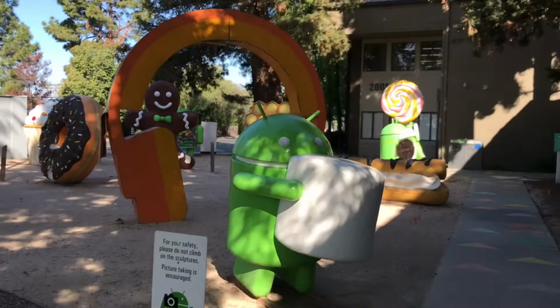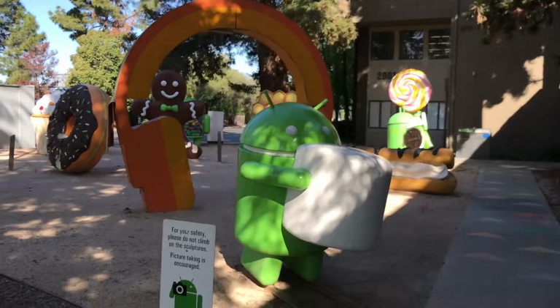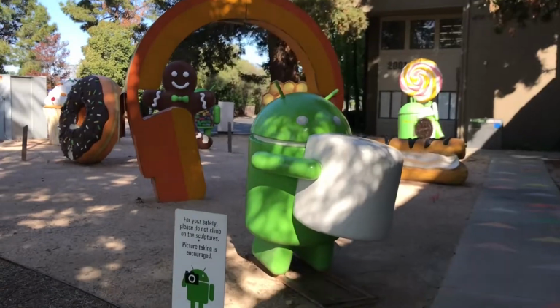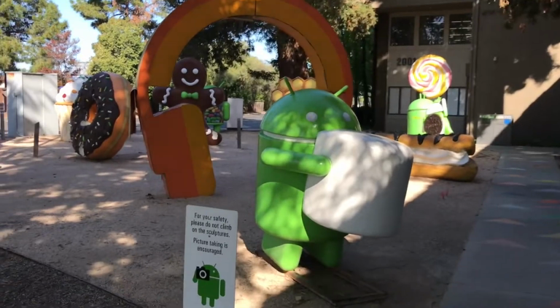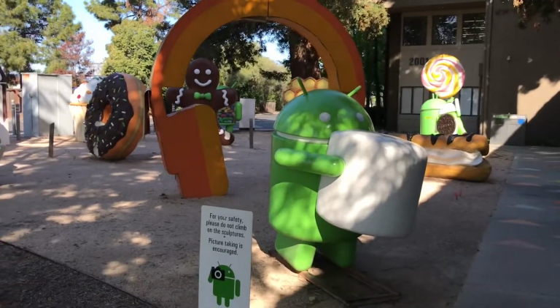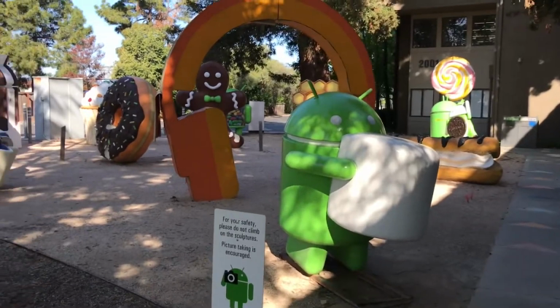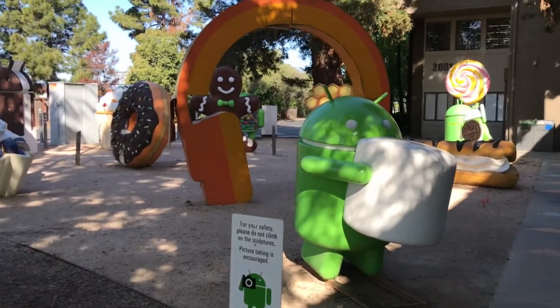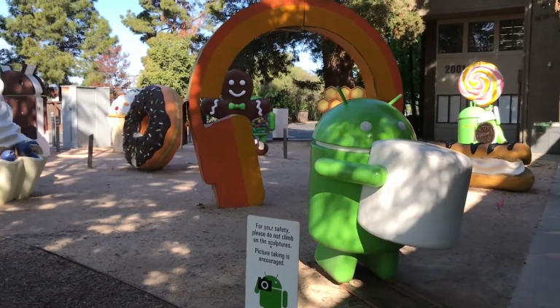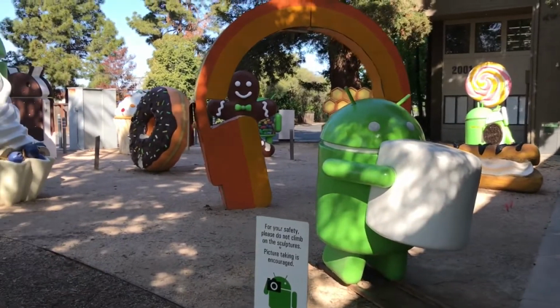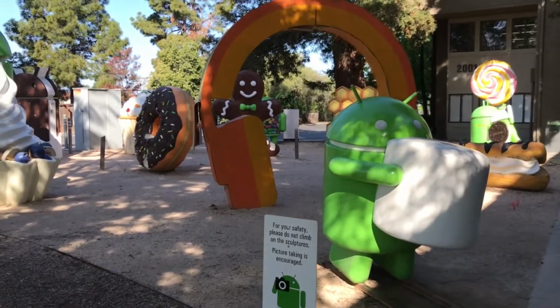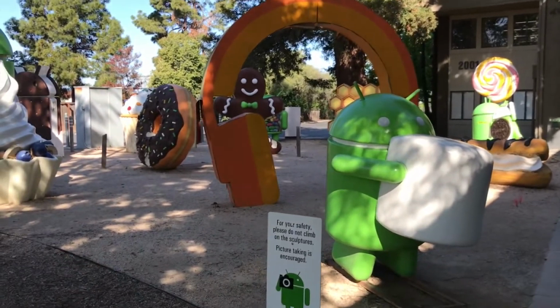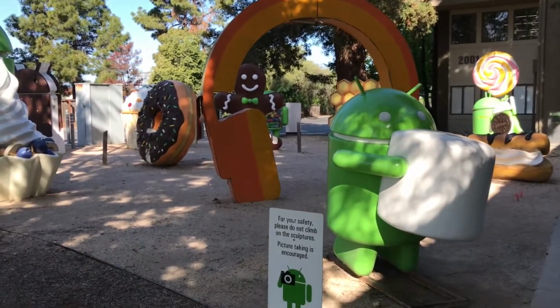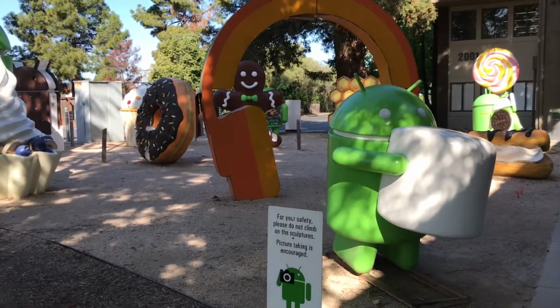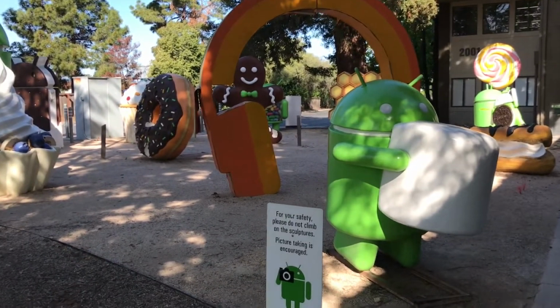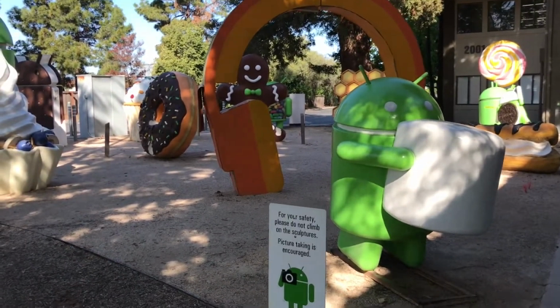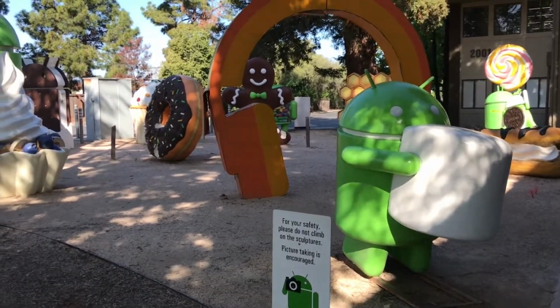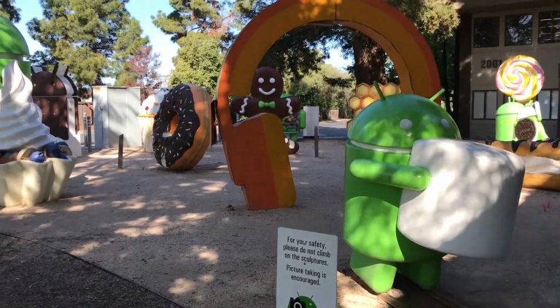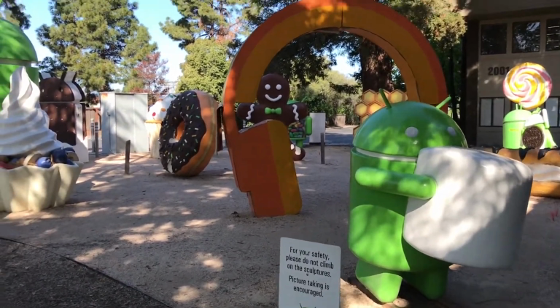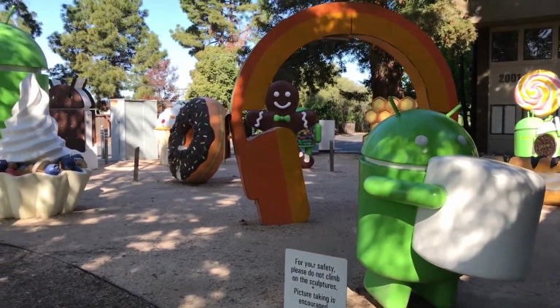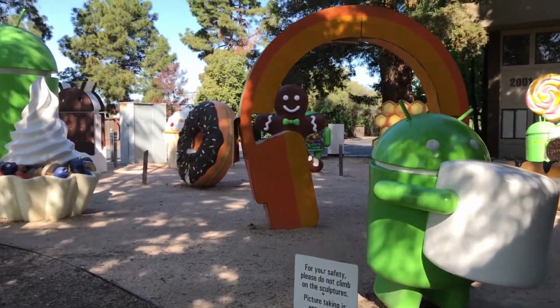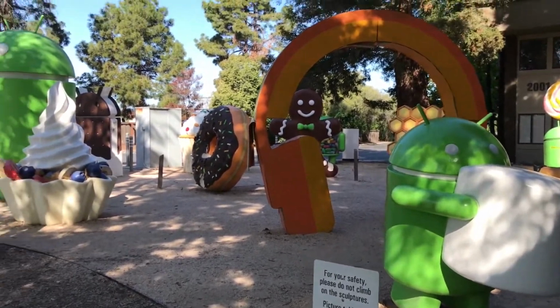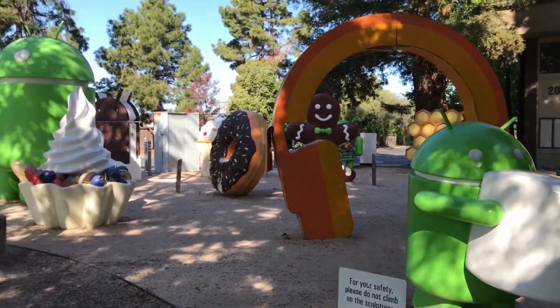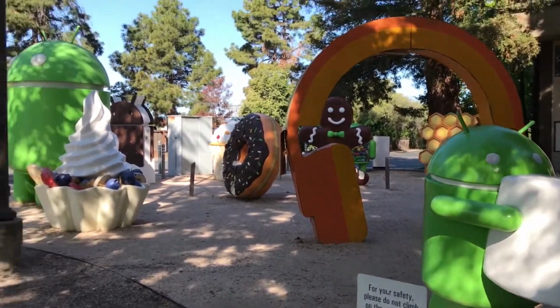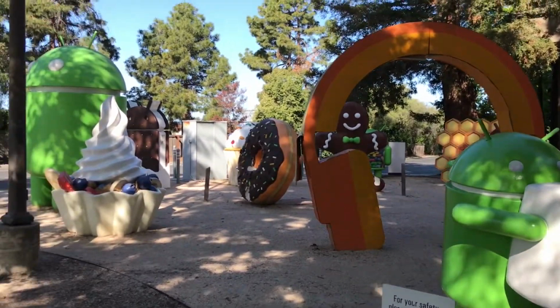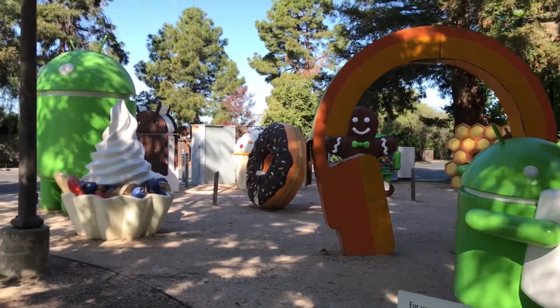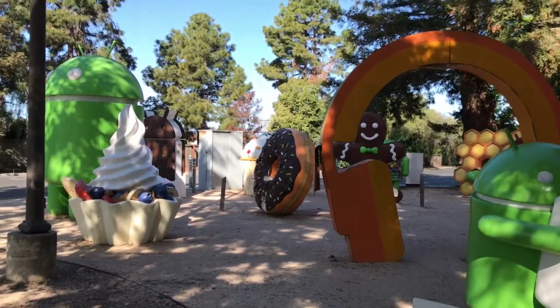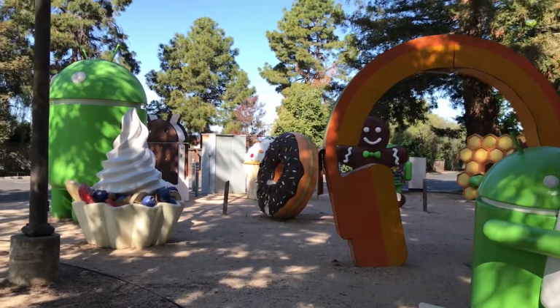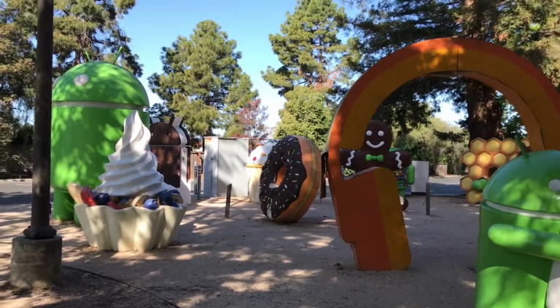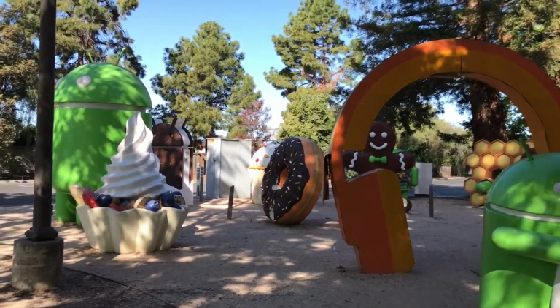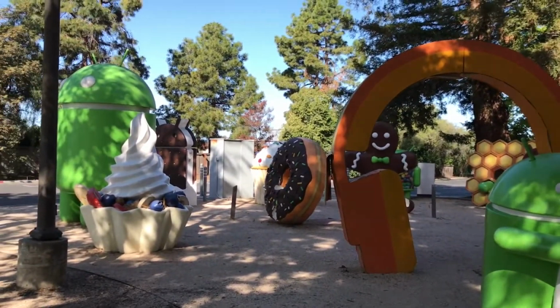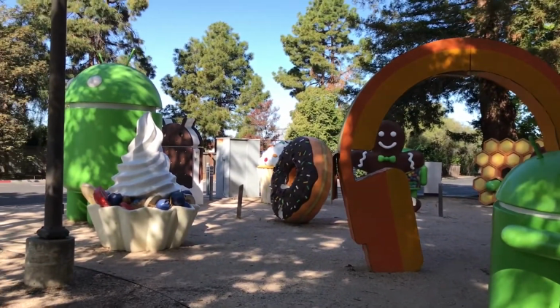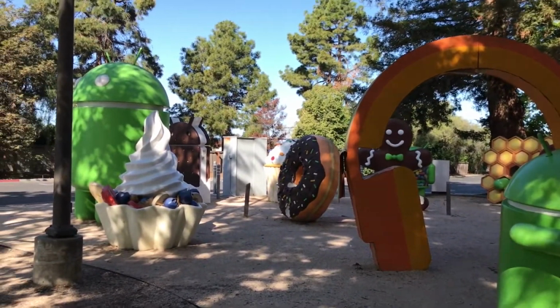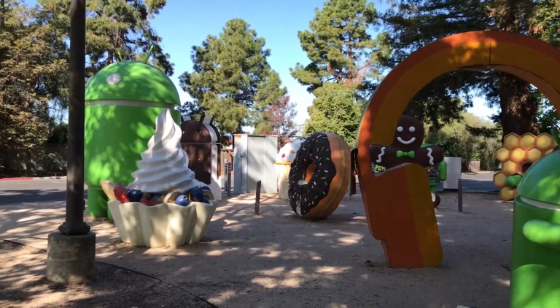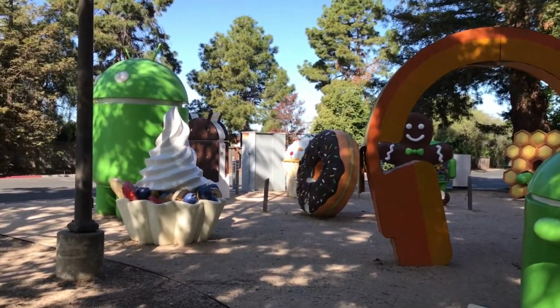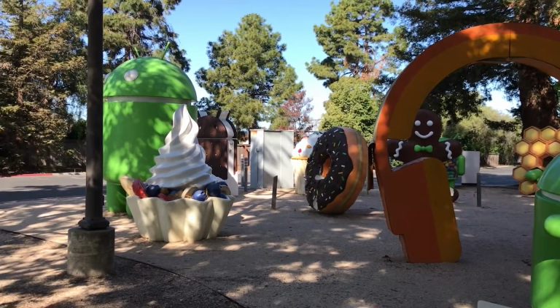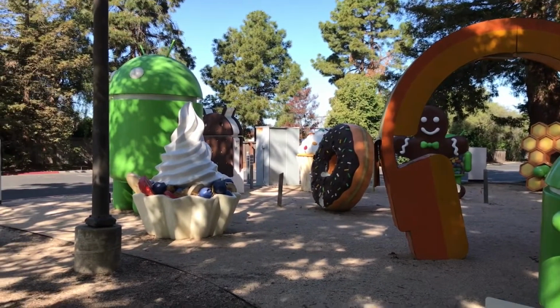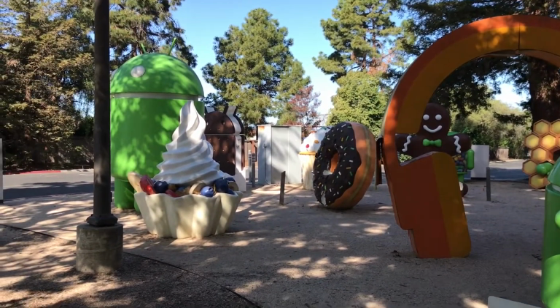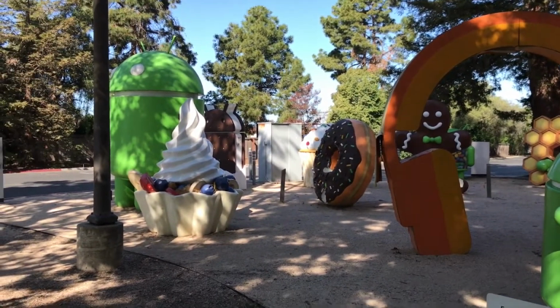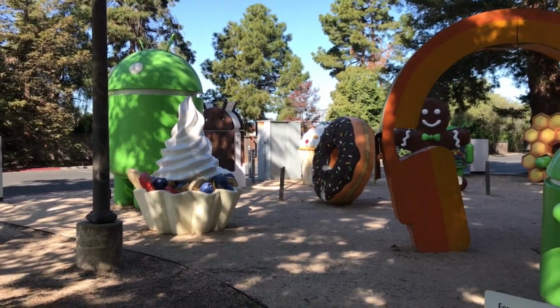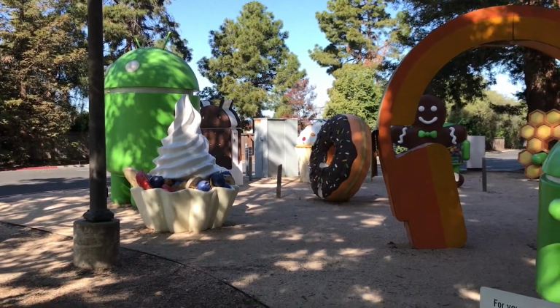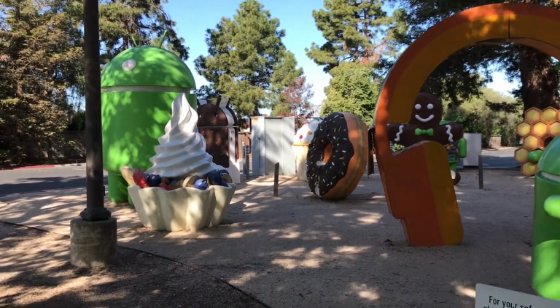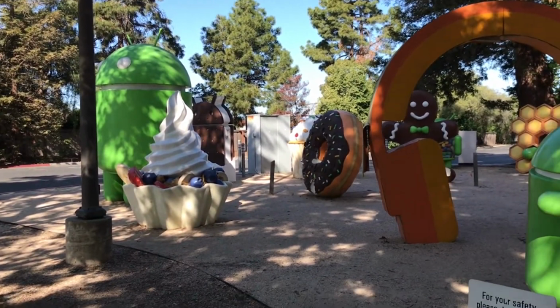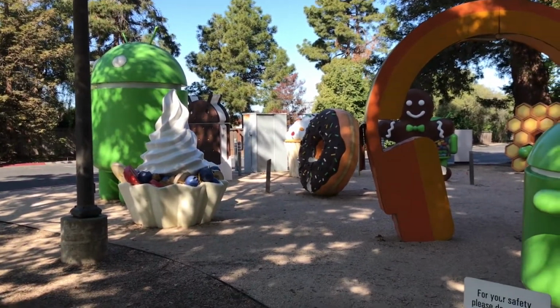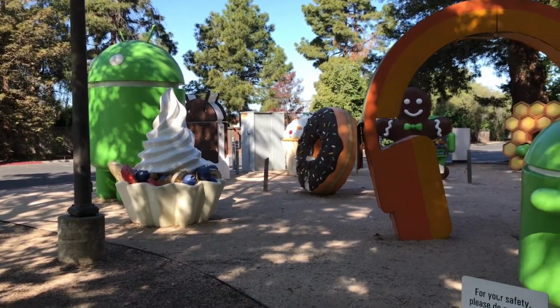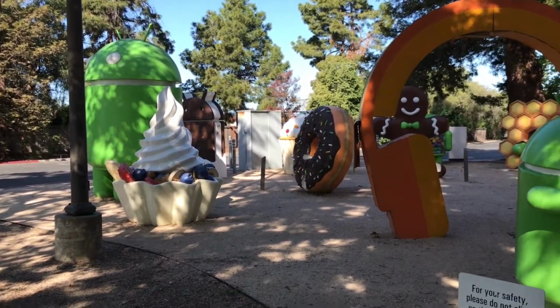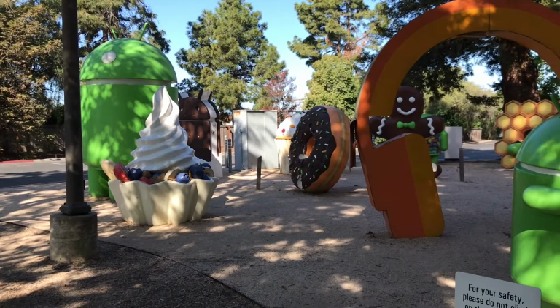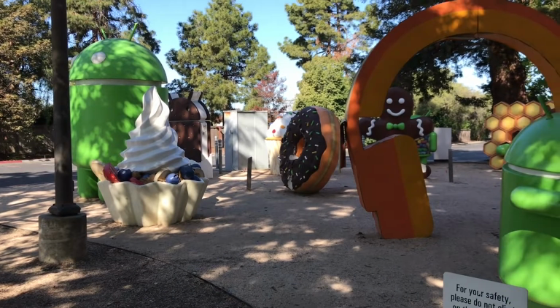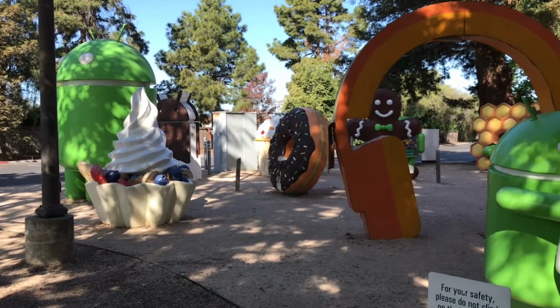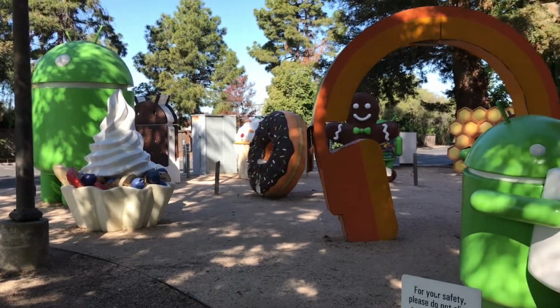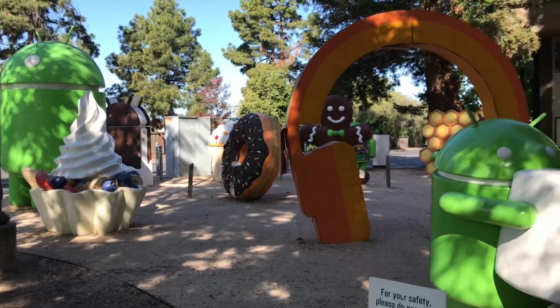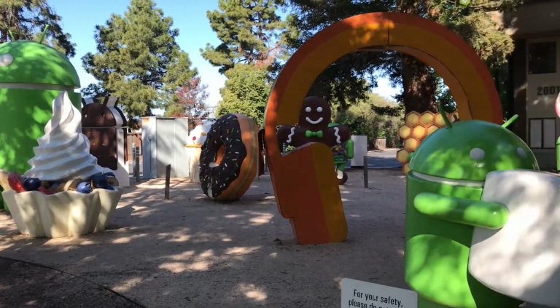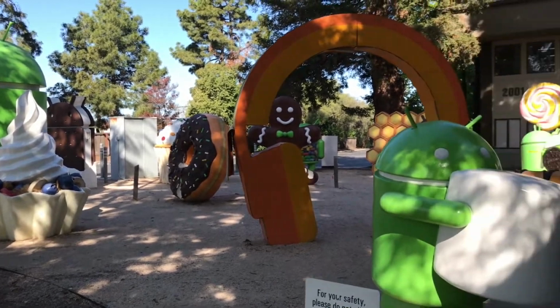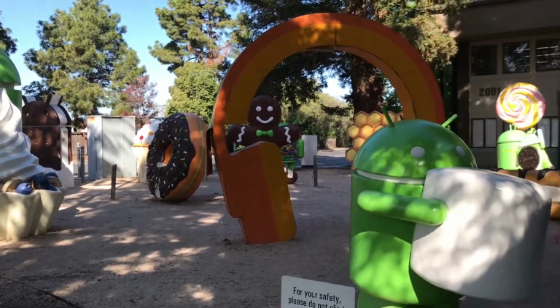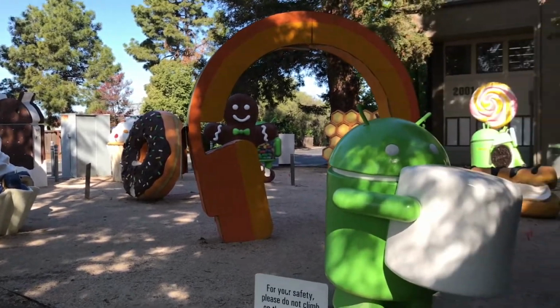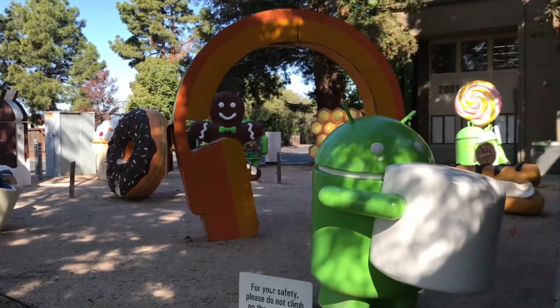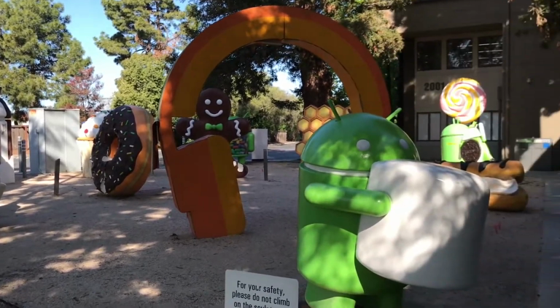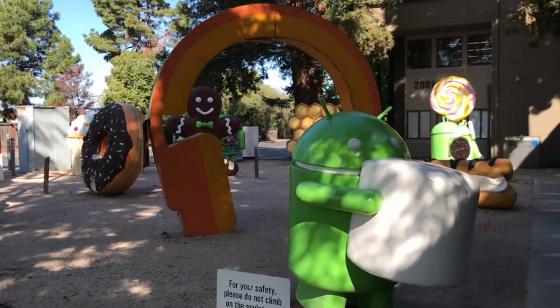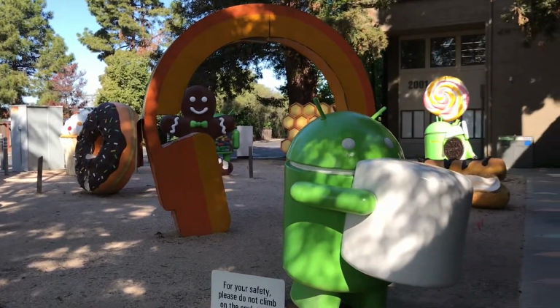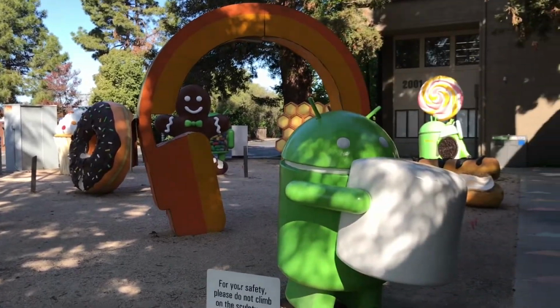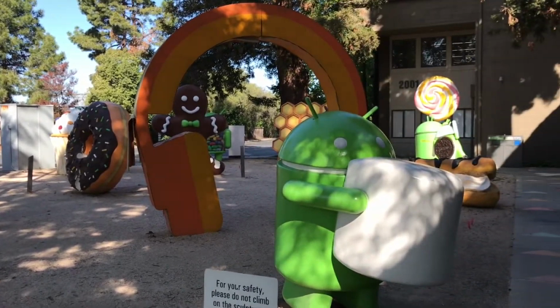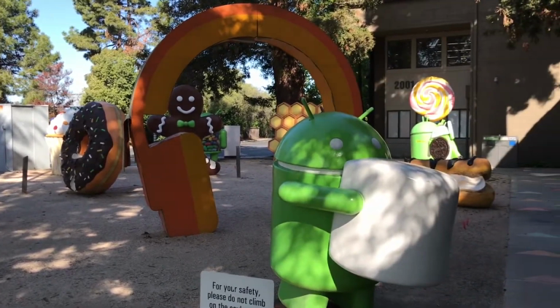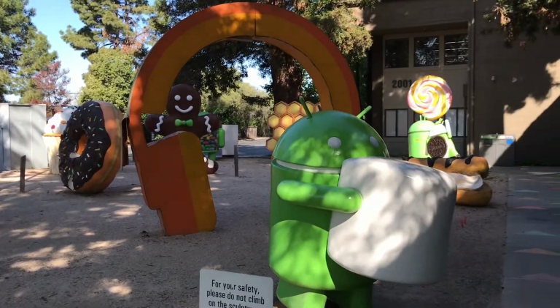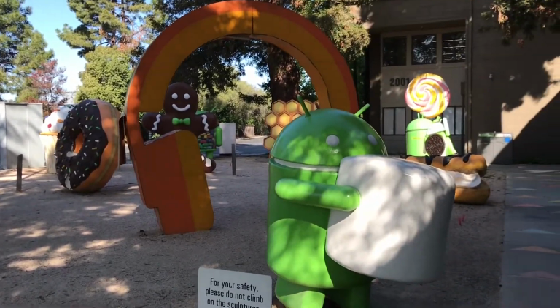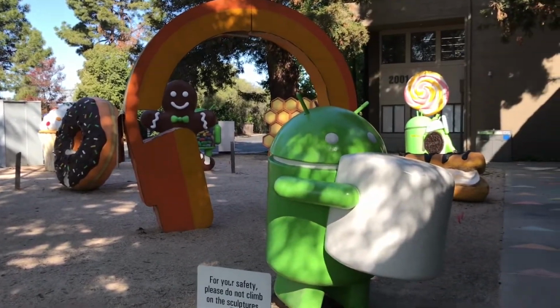I like this, so neat. So anyway guys, I just wanted to show you guys the Googleplex here in San Francisco.